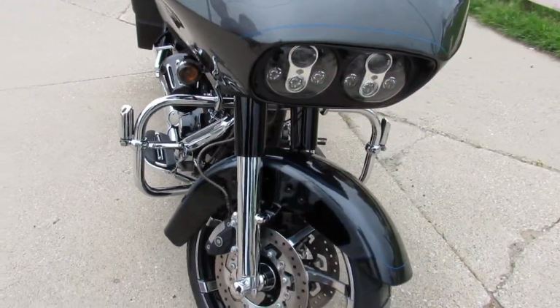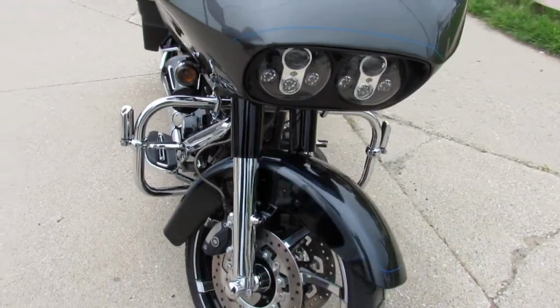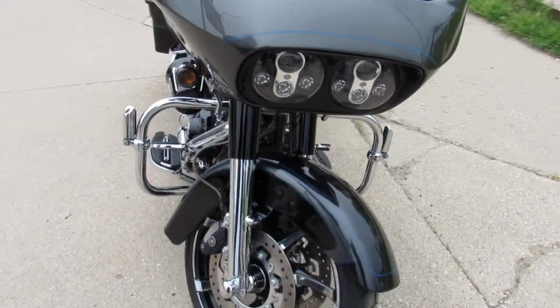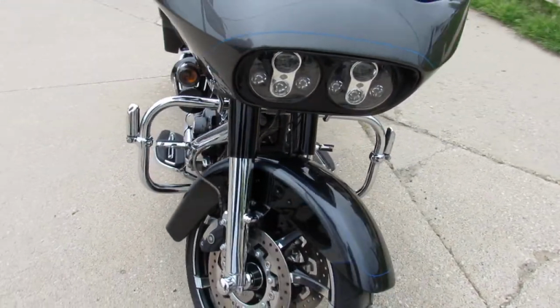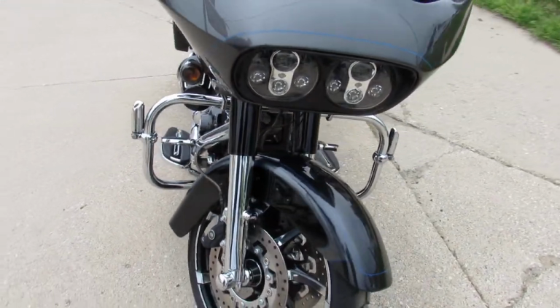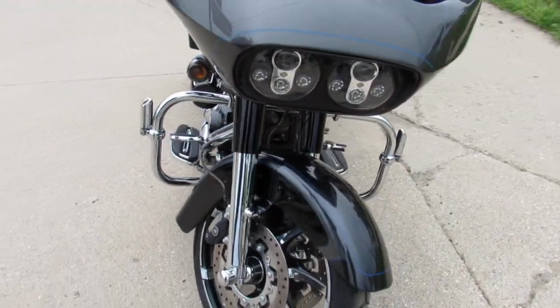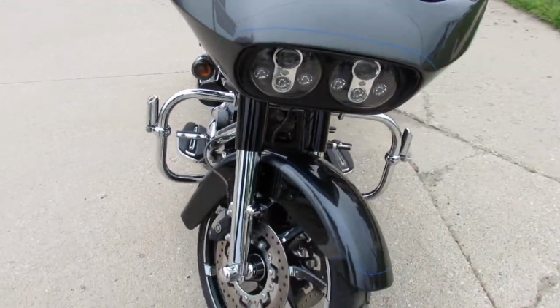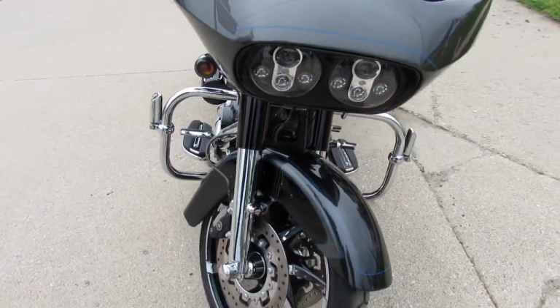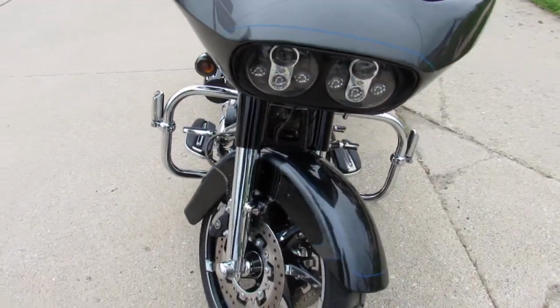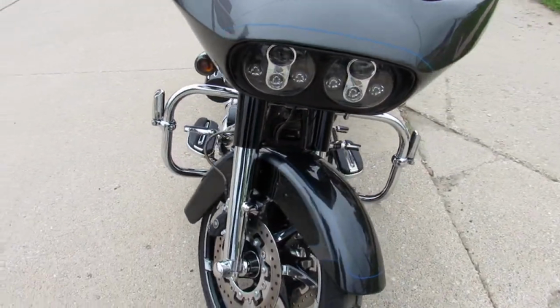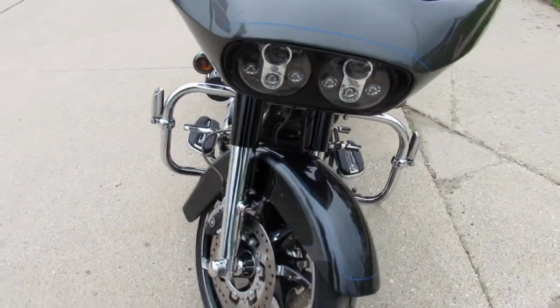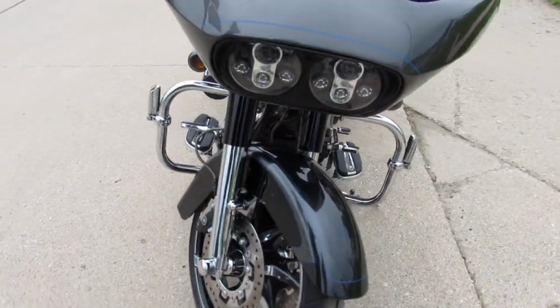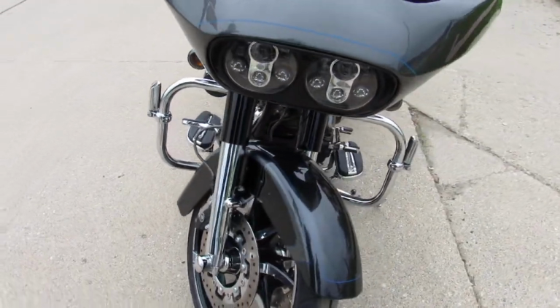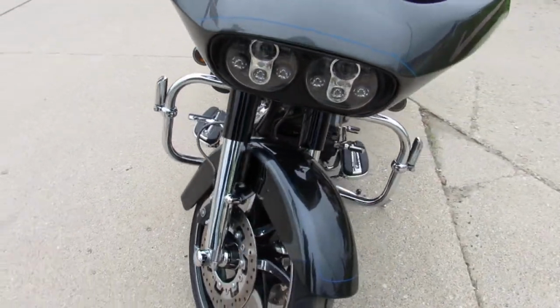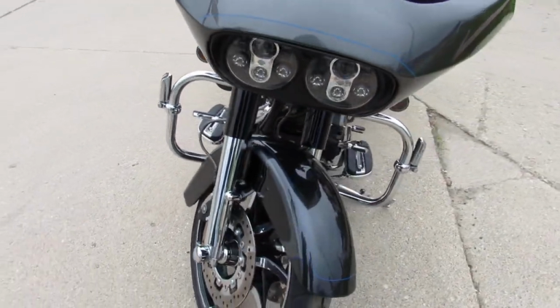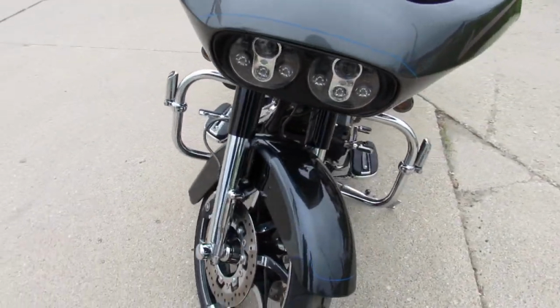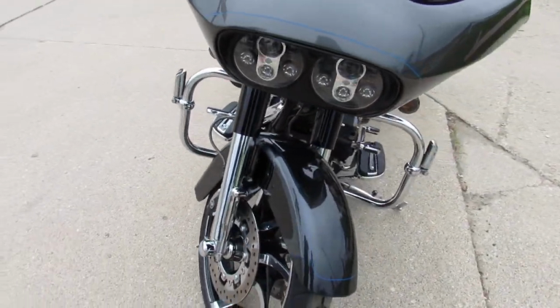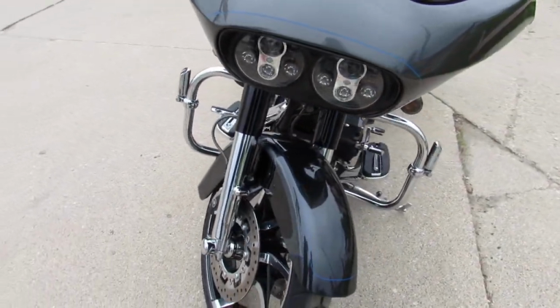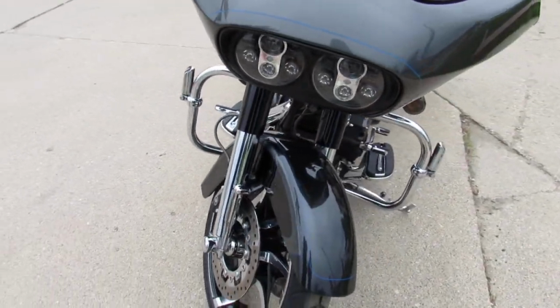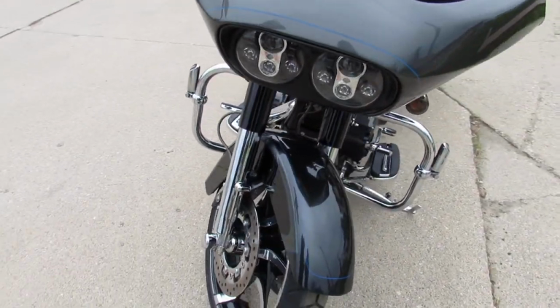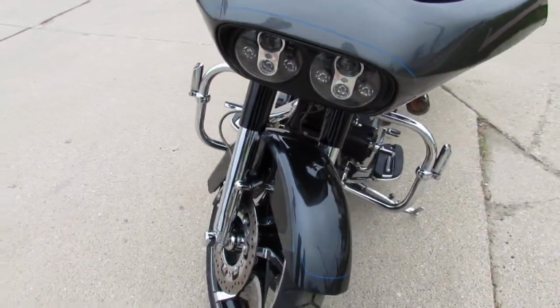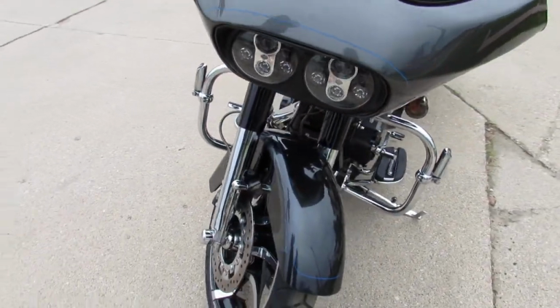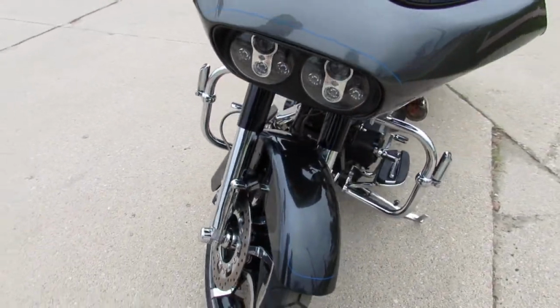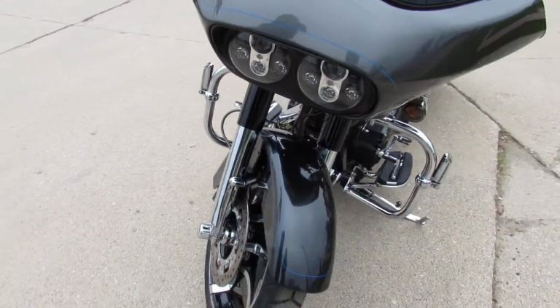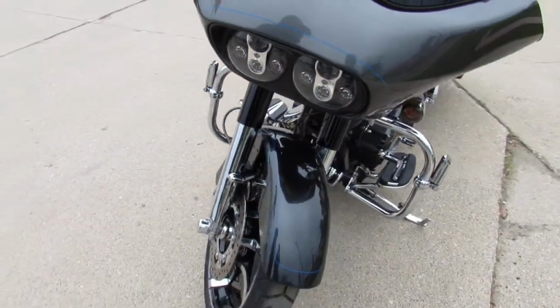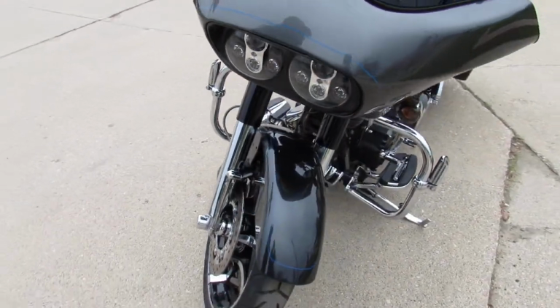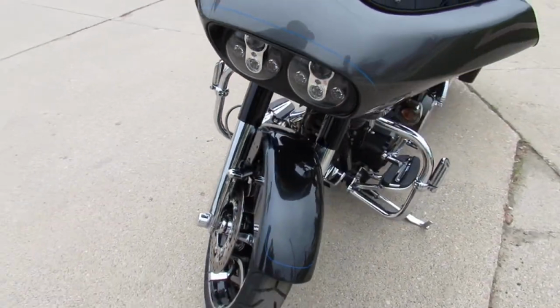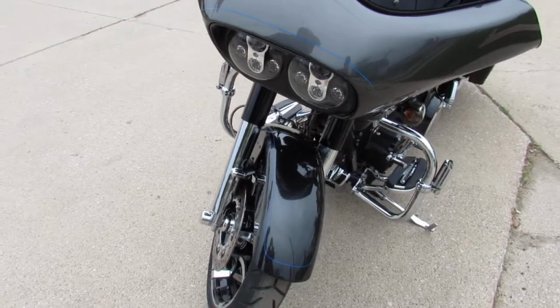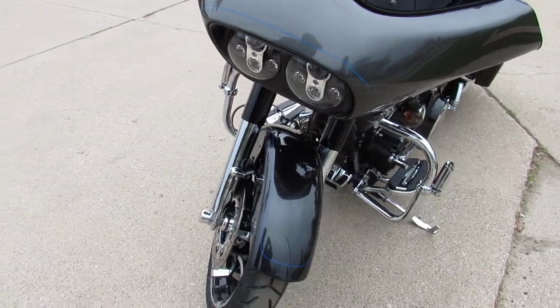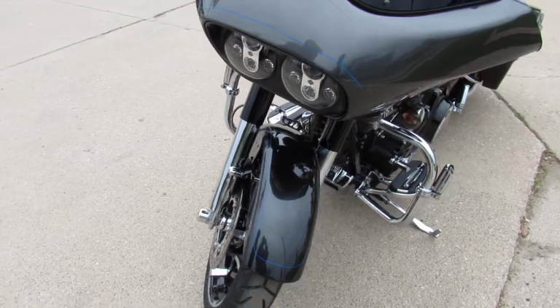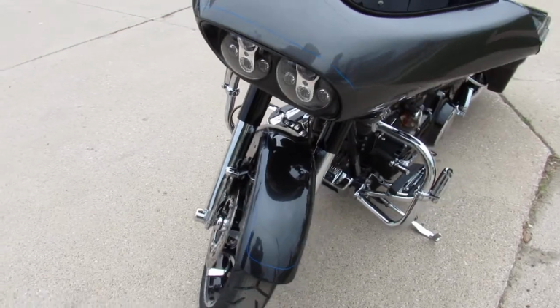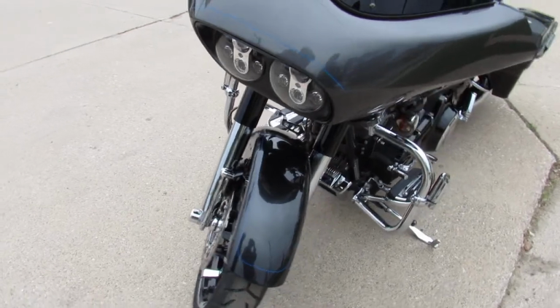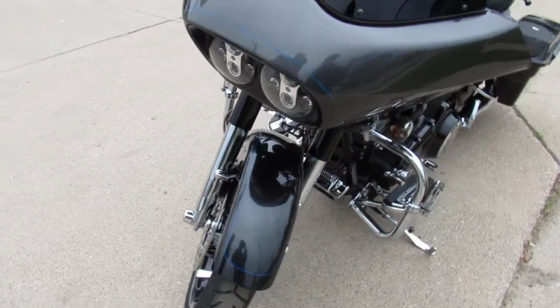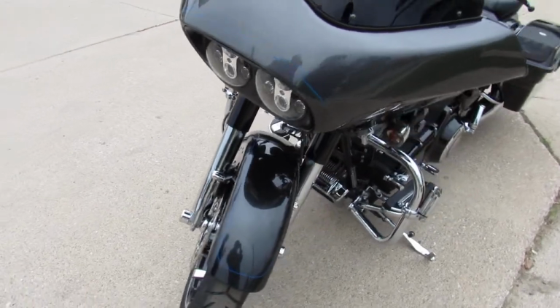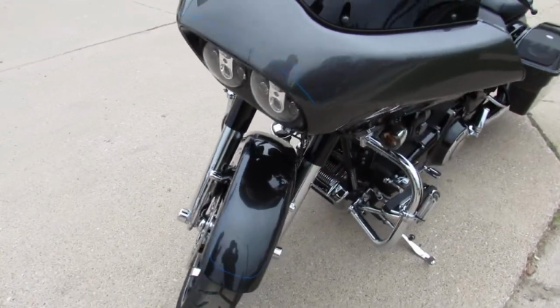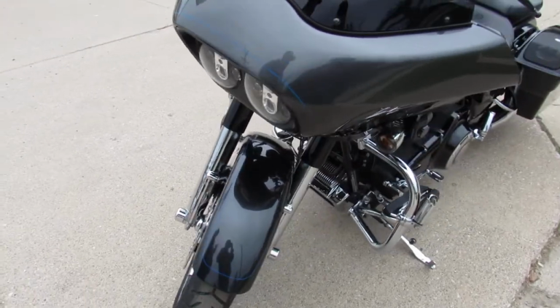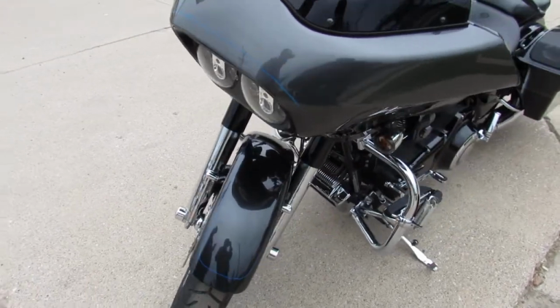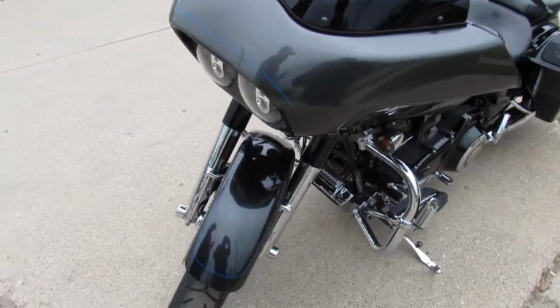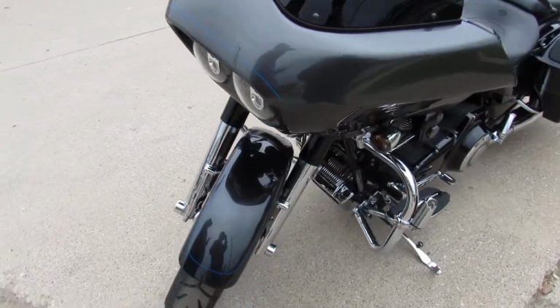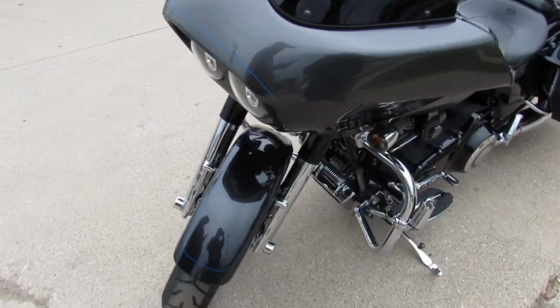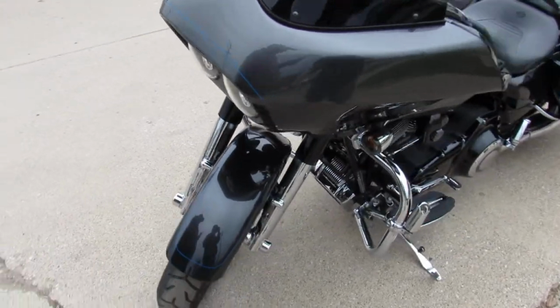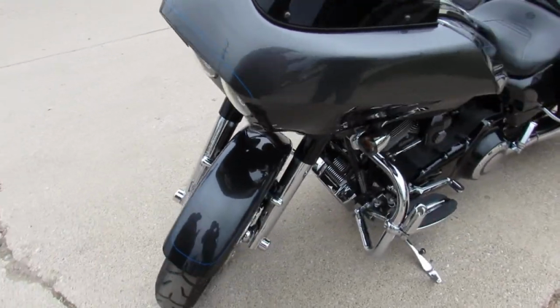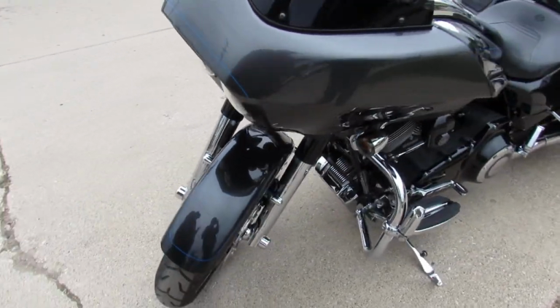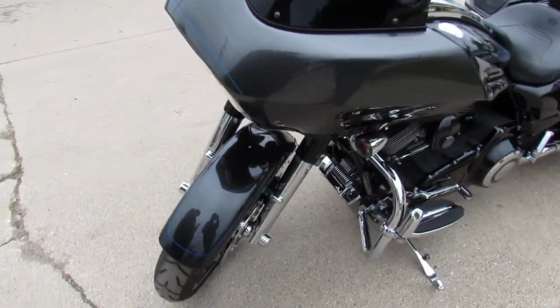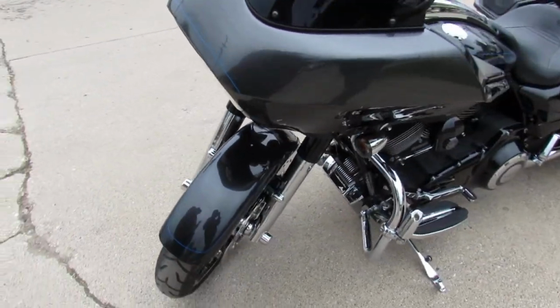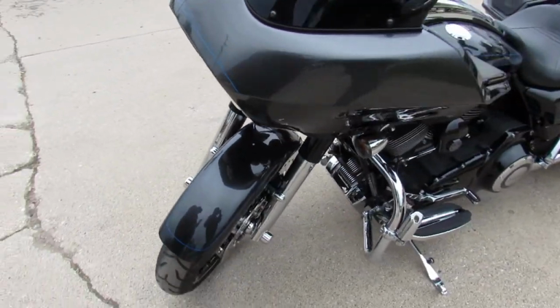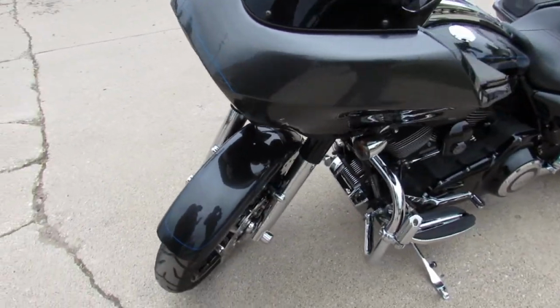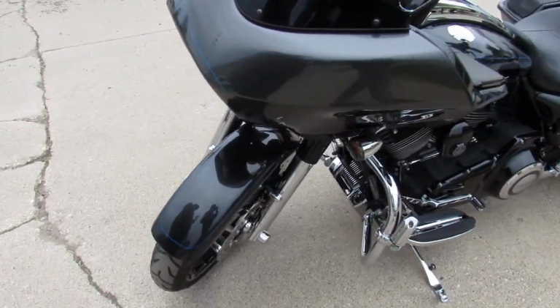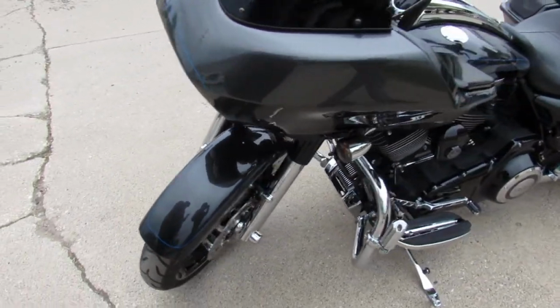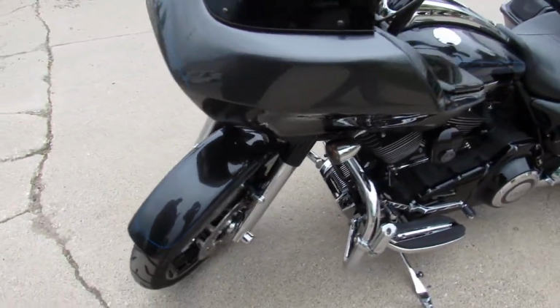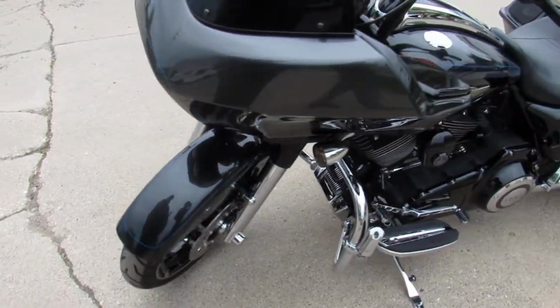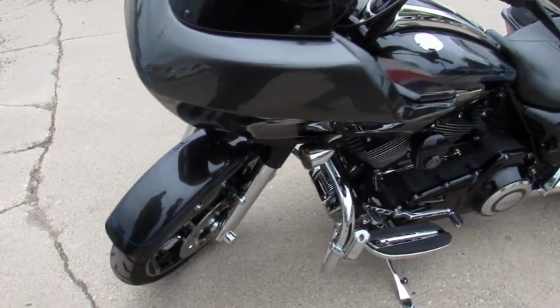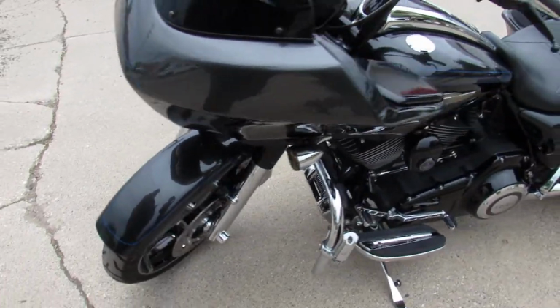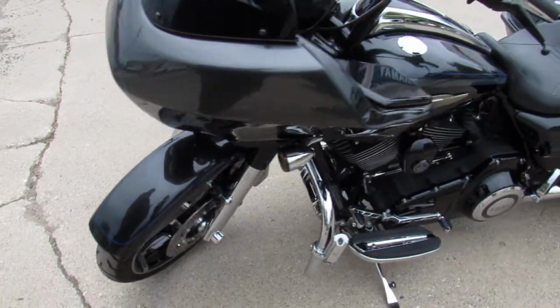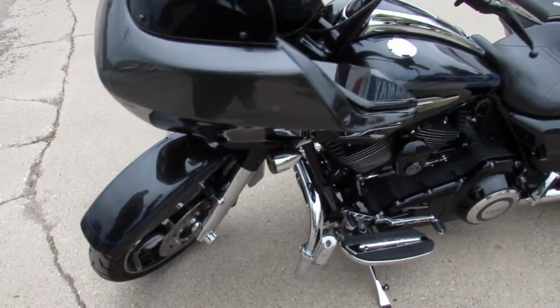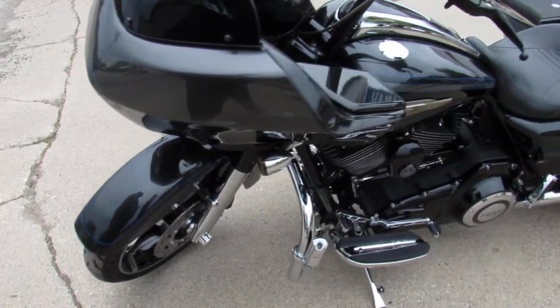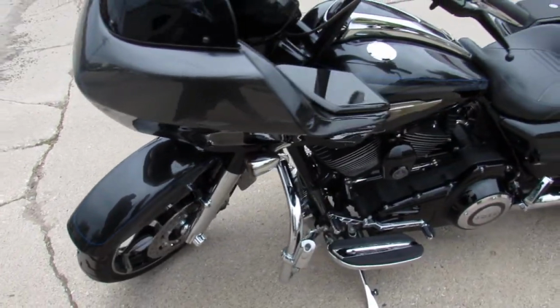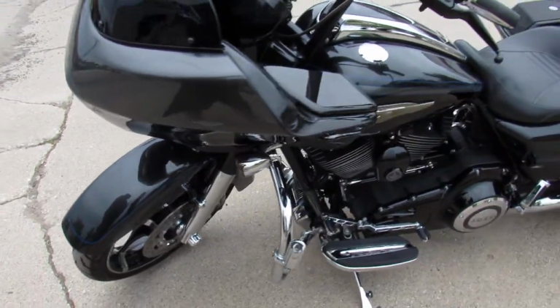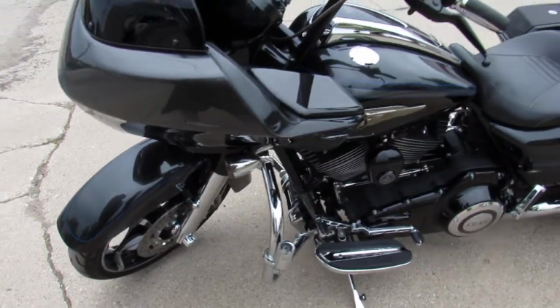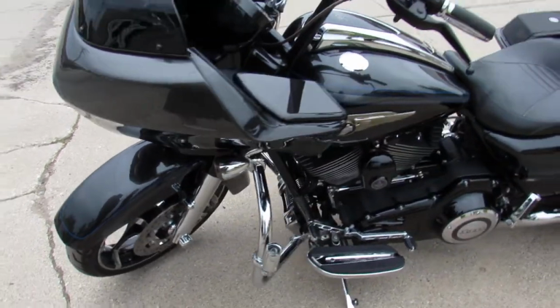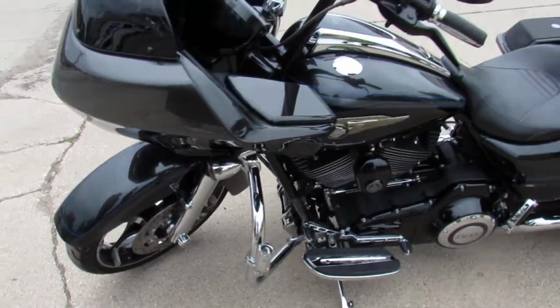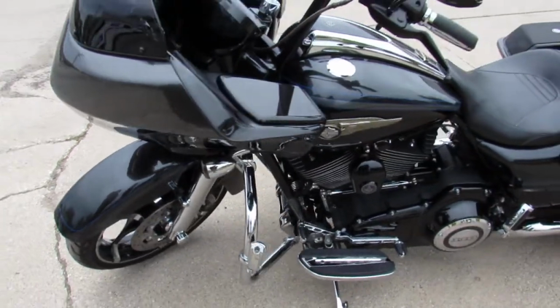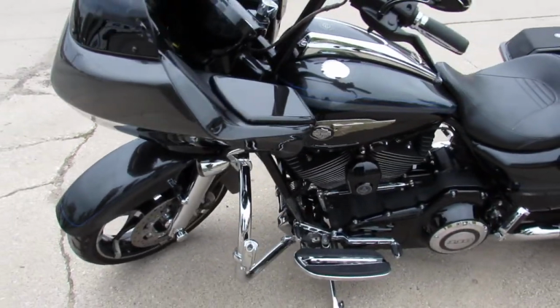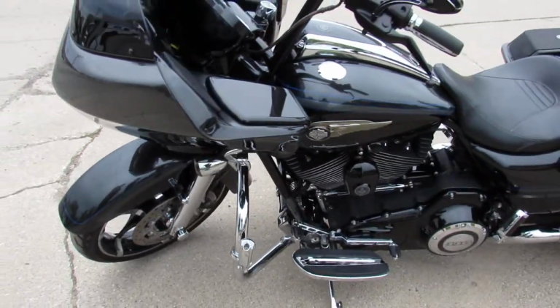Extended saddlebags with speakers in the bag, chrome forks, Screamin' Eagle intake, dual advanced Heinz exhaust.